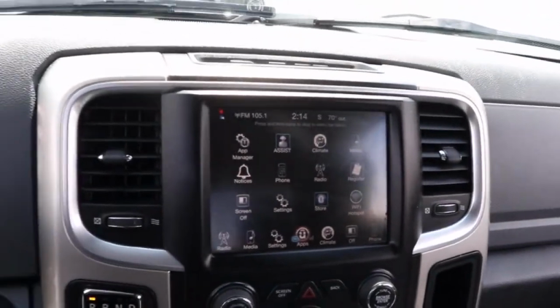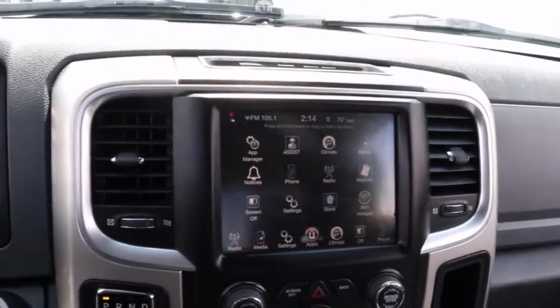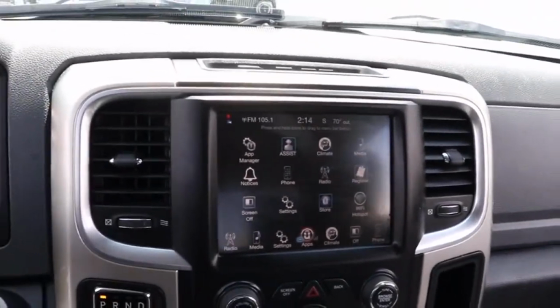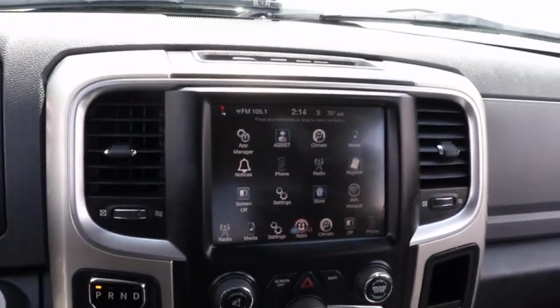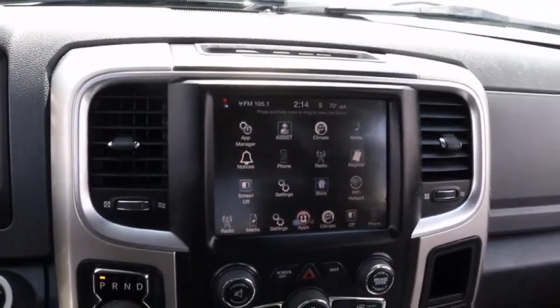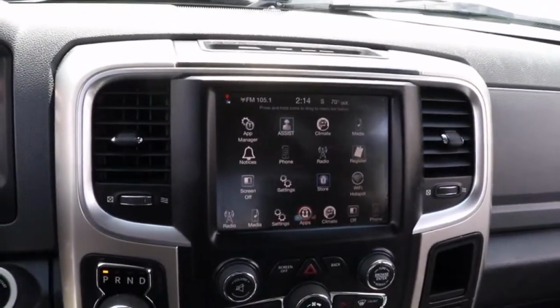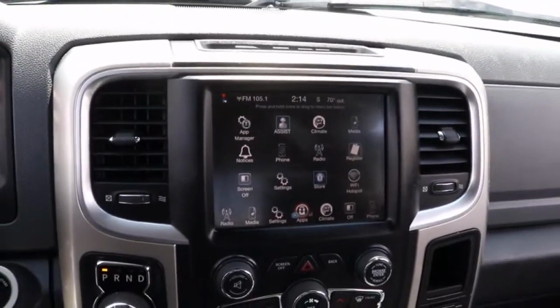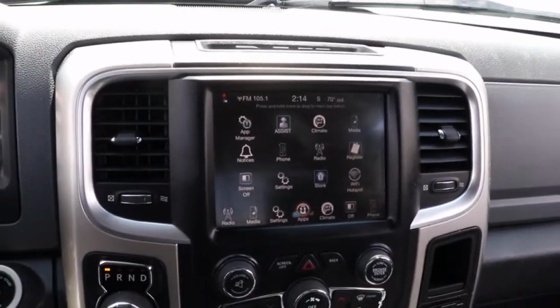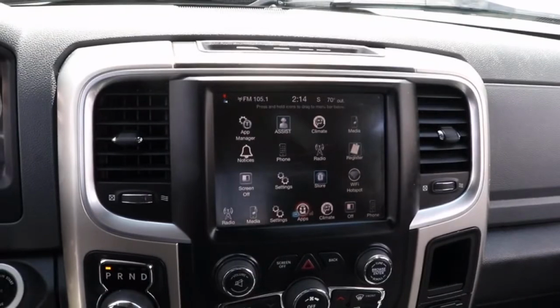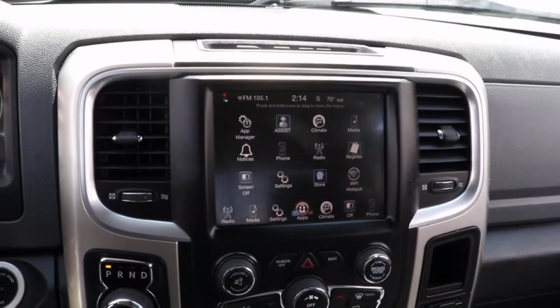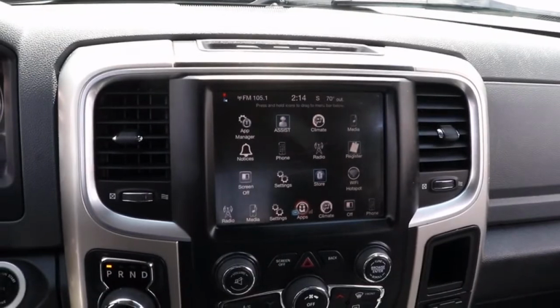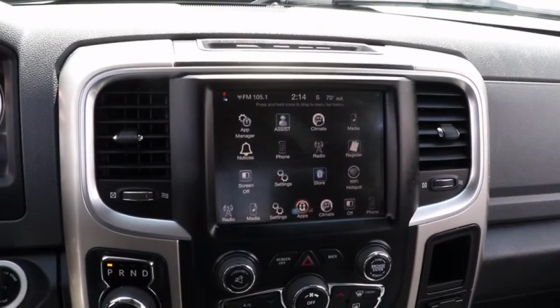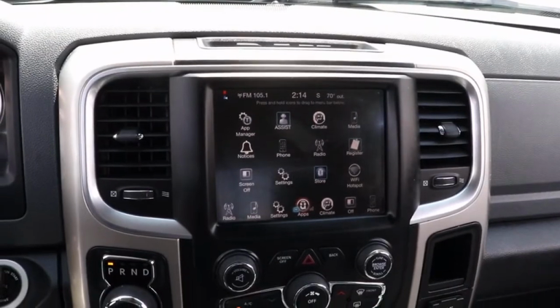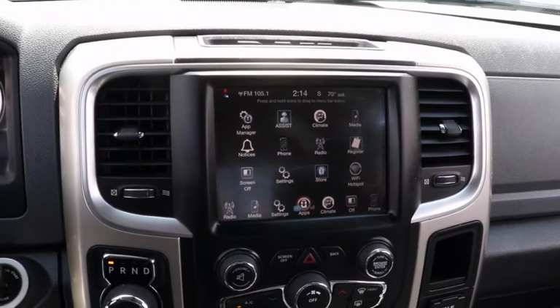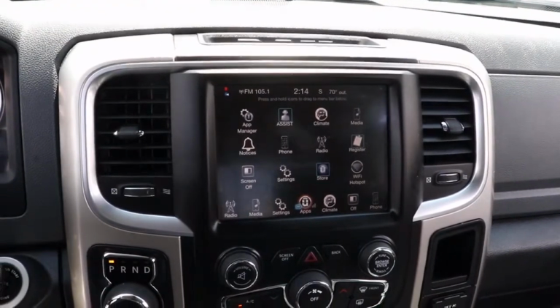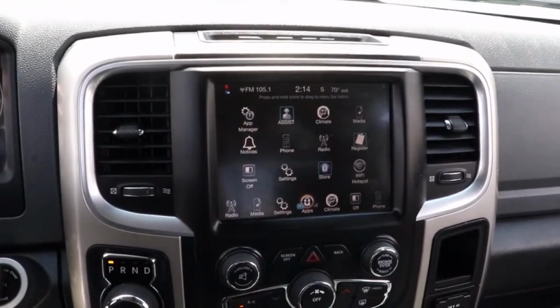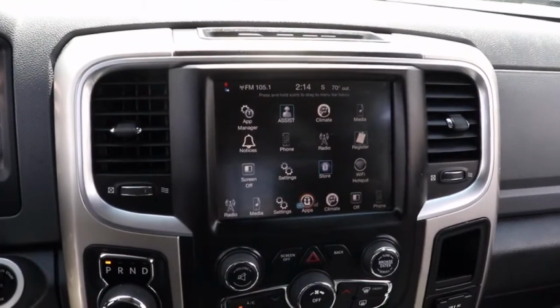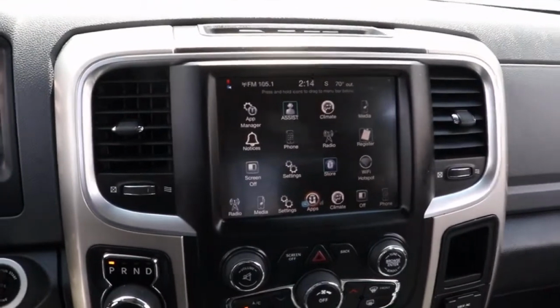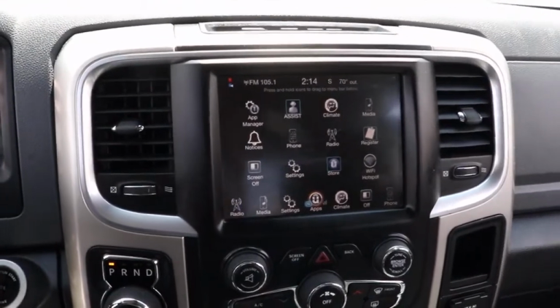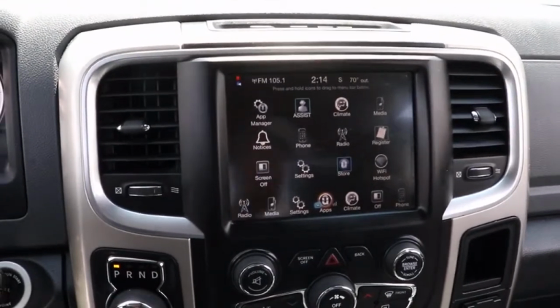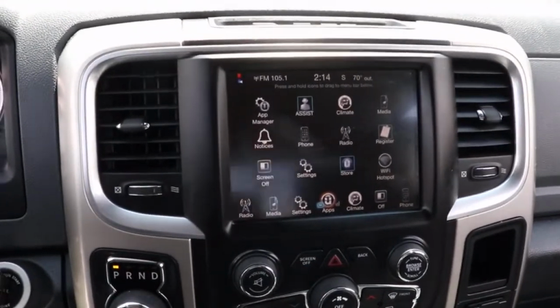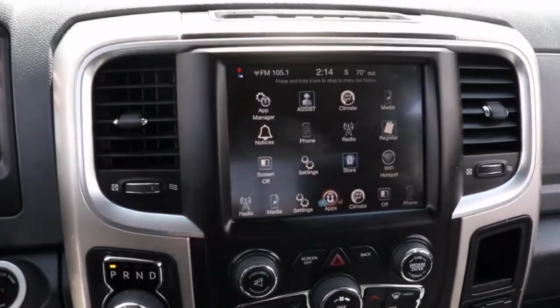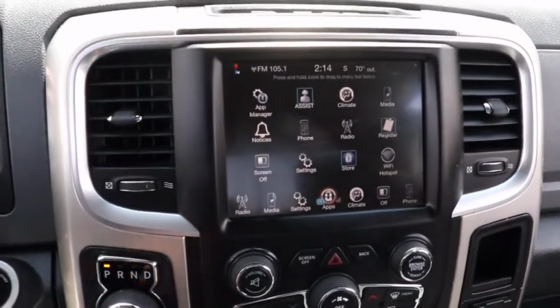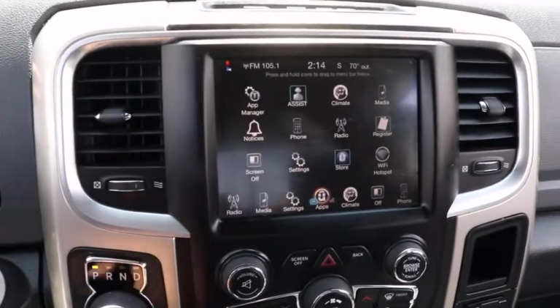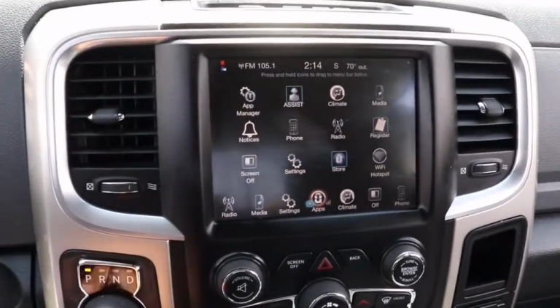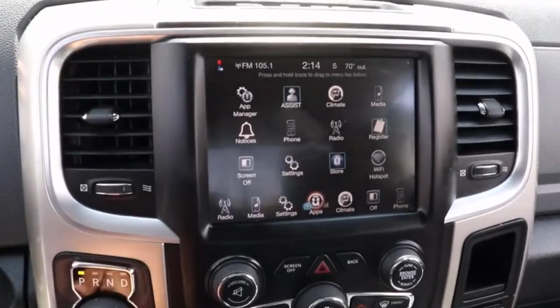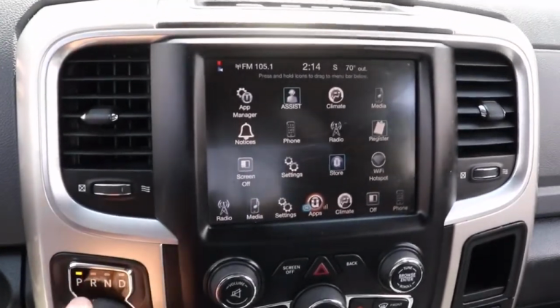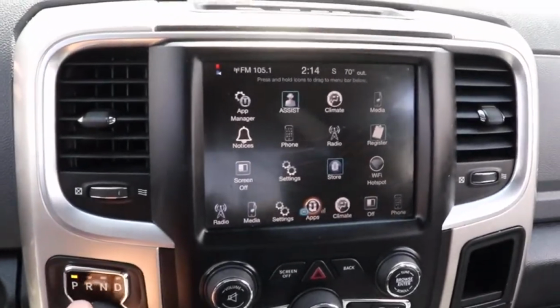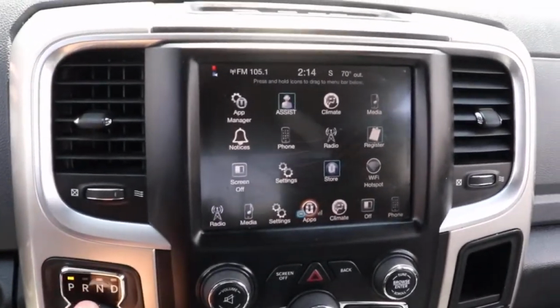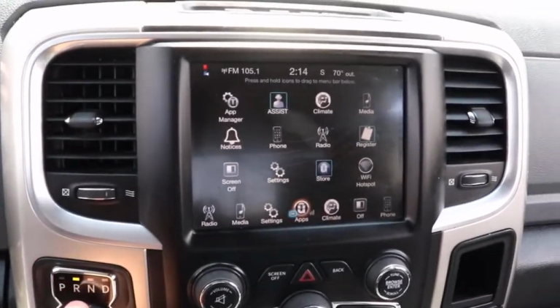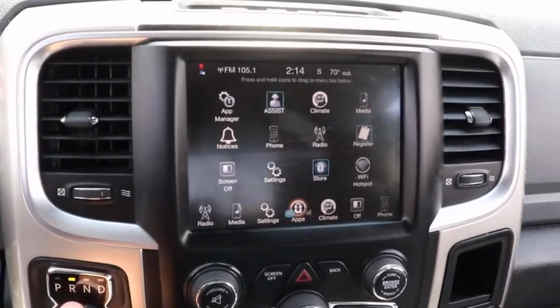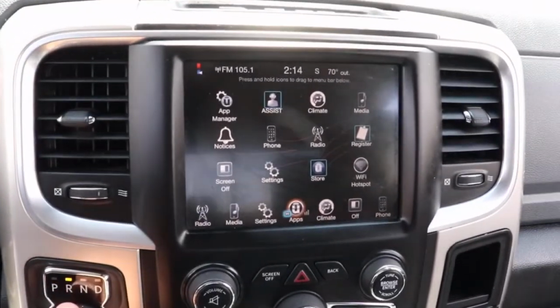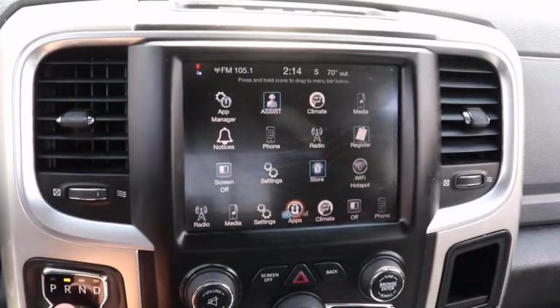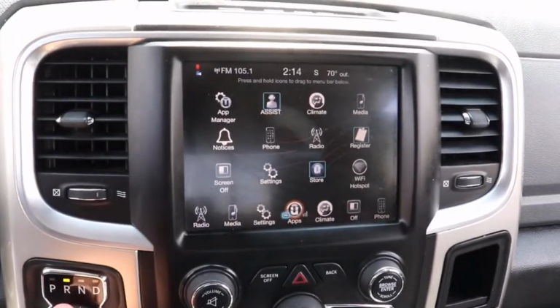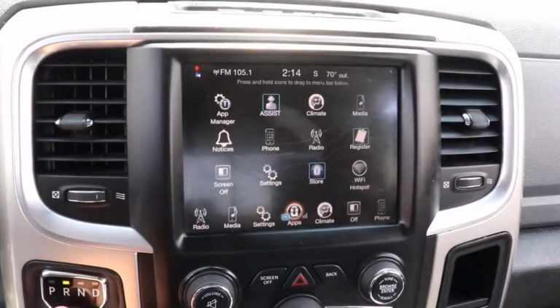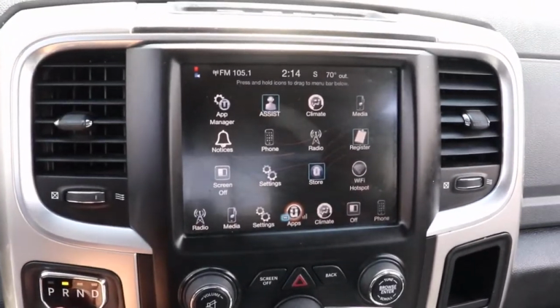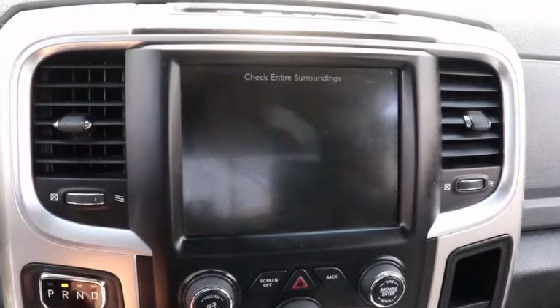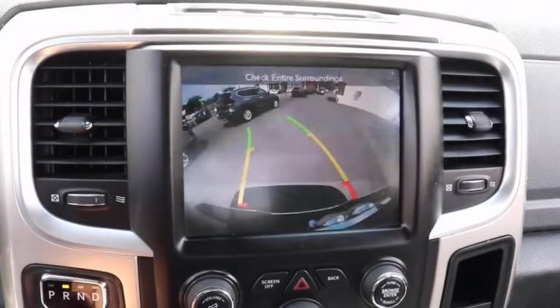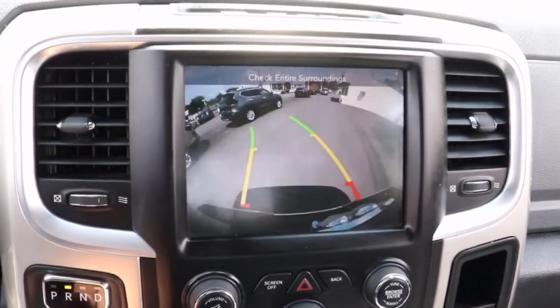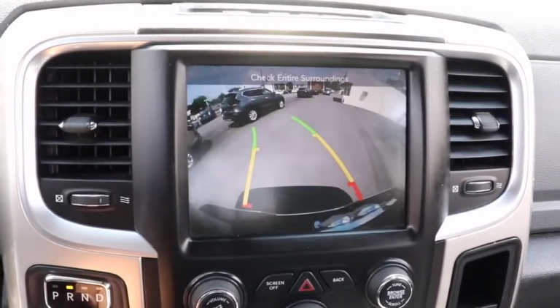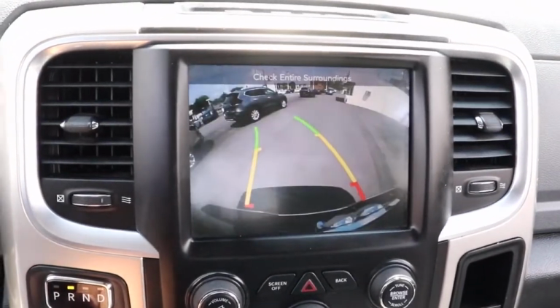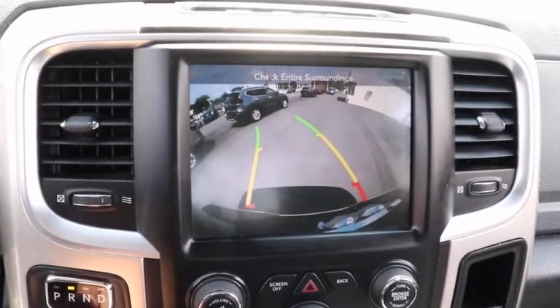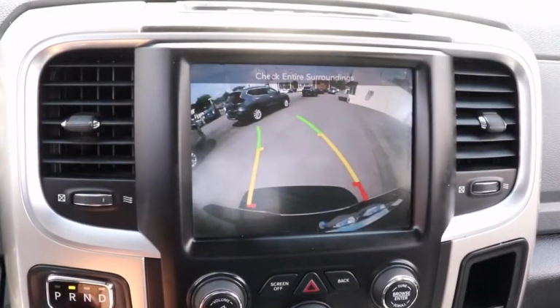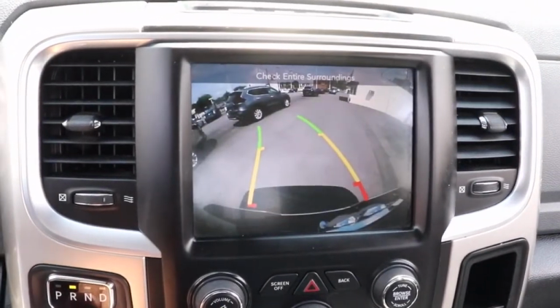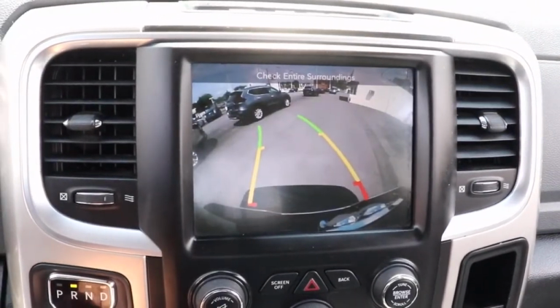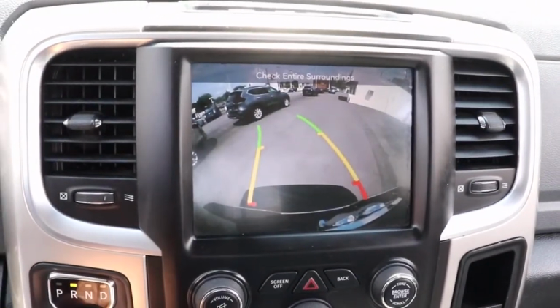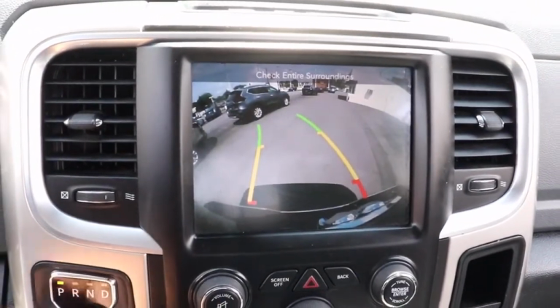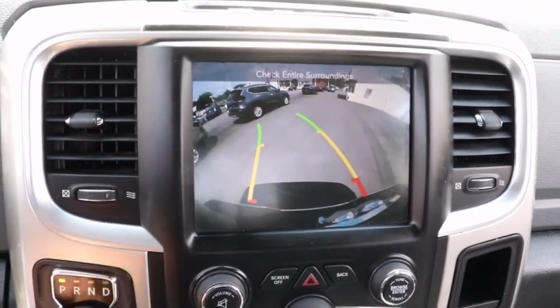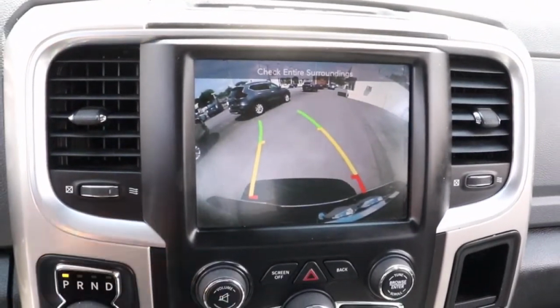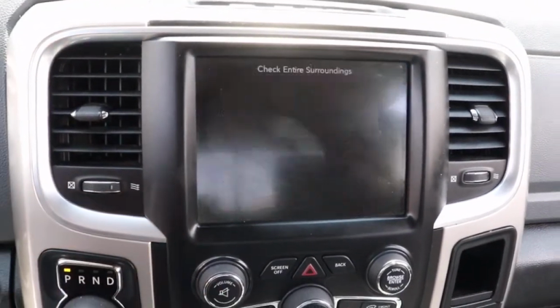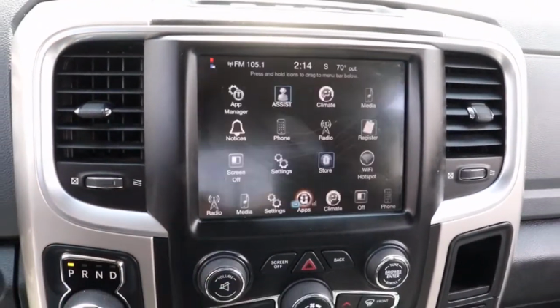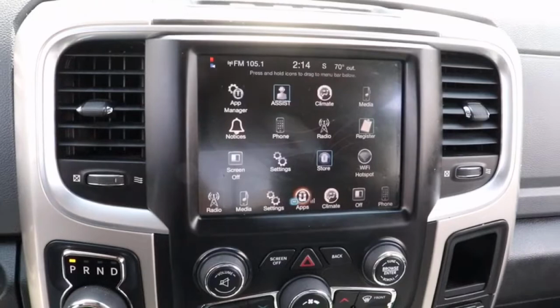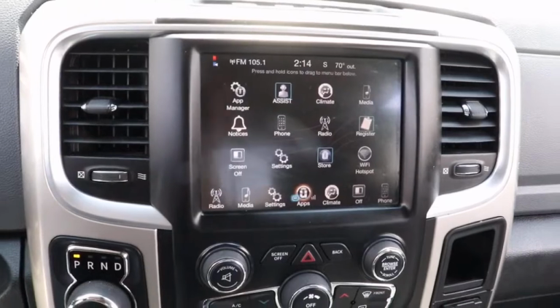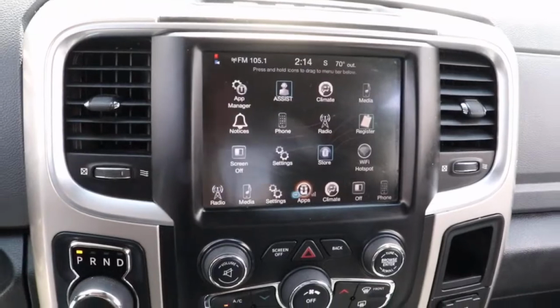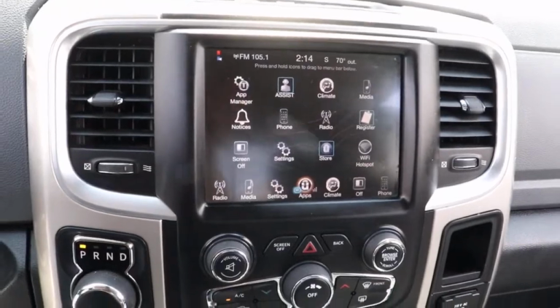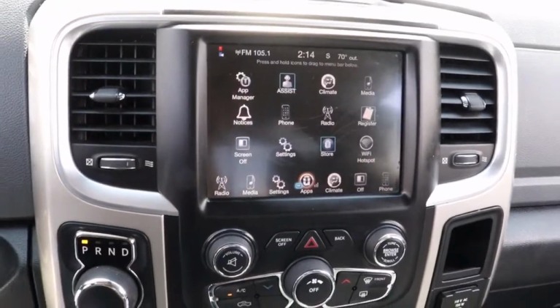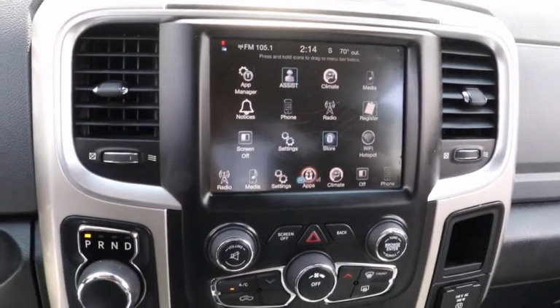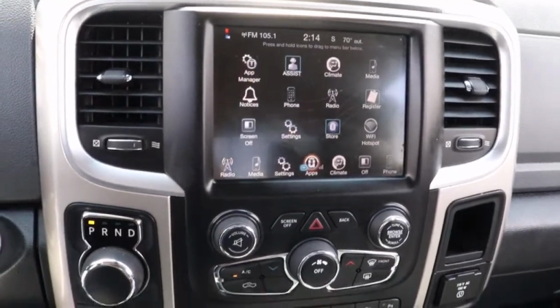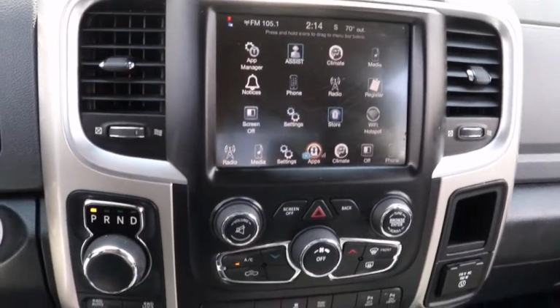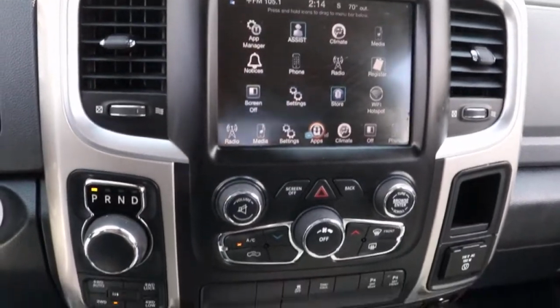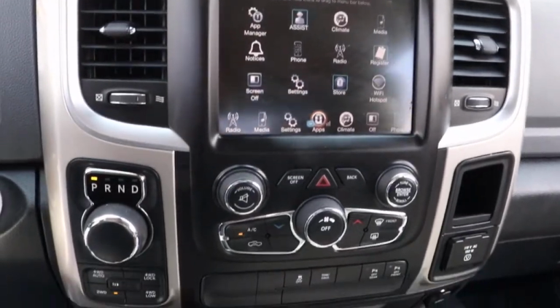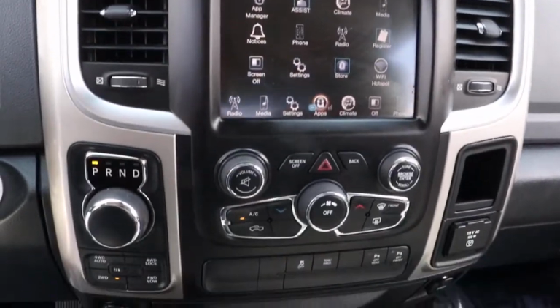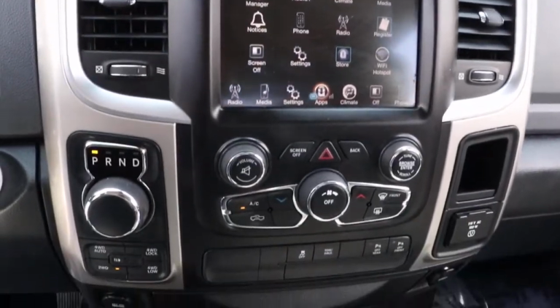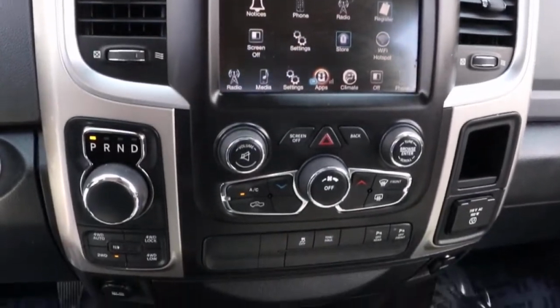Tow hitch. Relax and enjoy getting the job done right in the strong and dependable Ram 1500. Come in for a test drive.